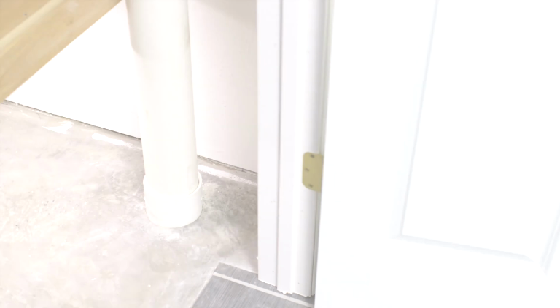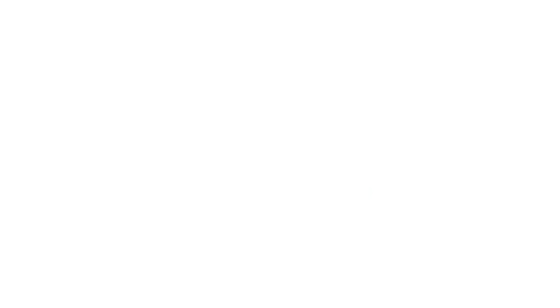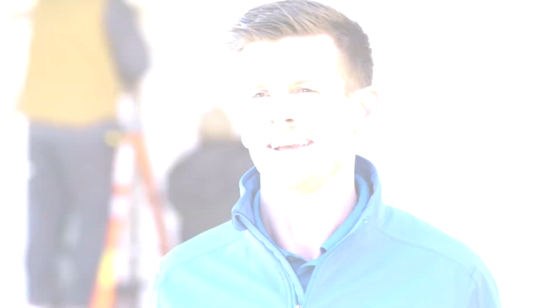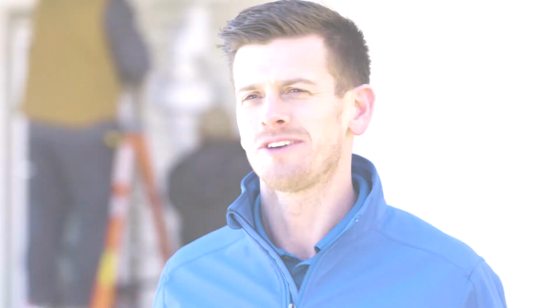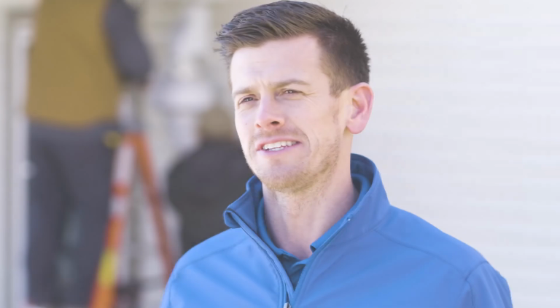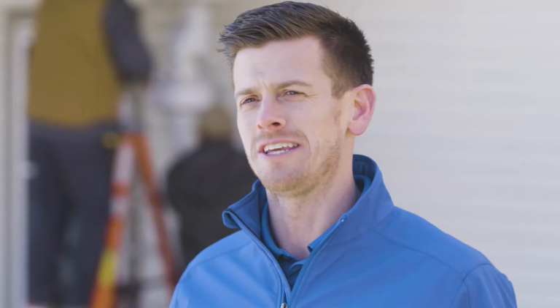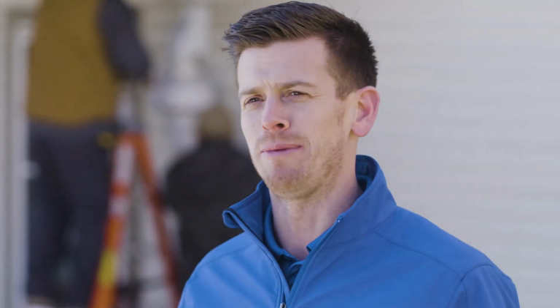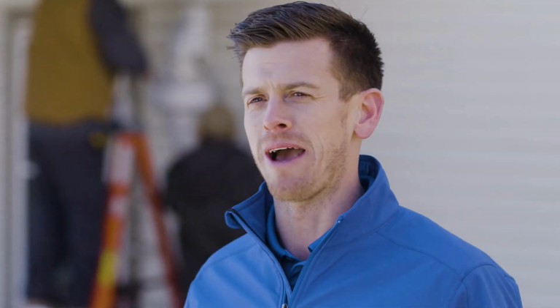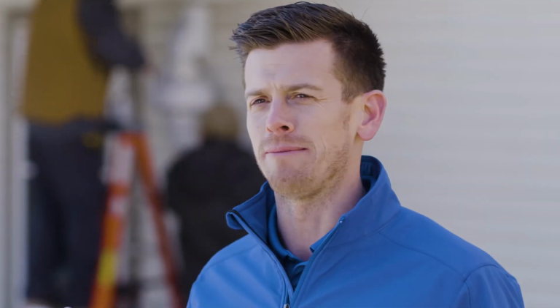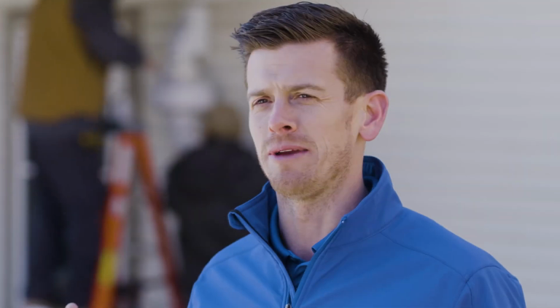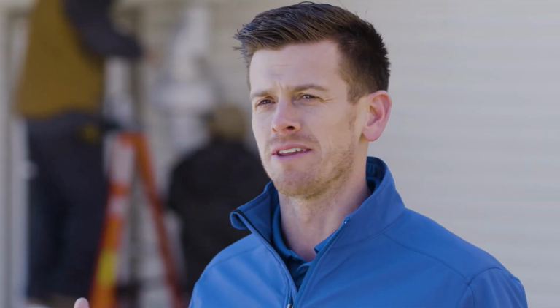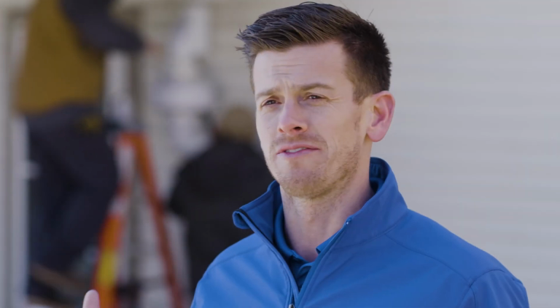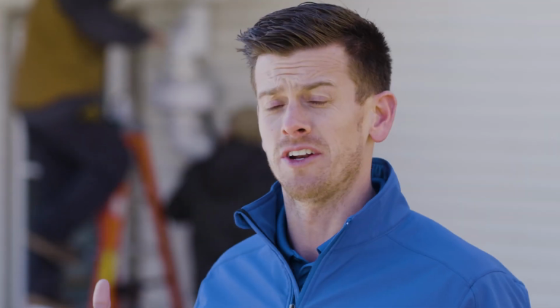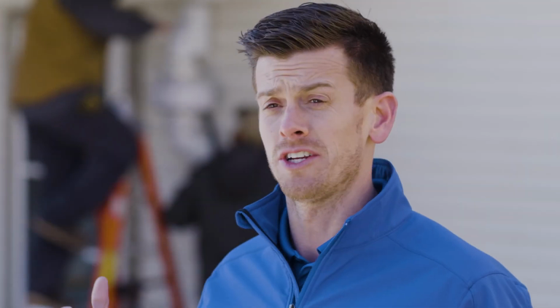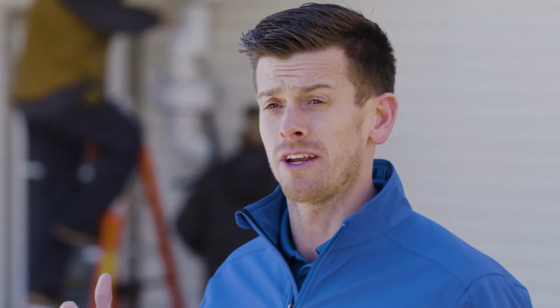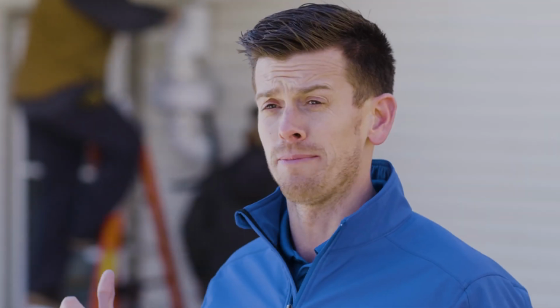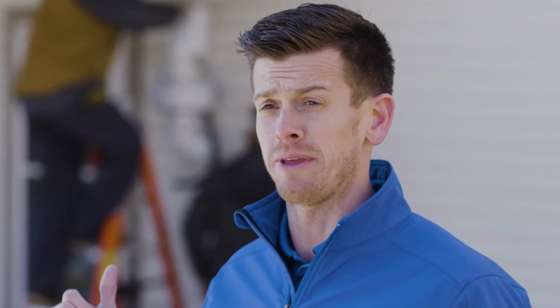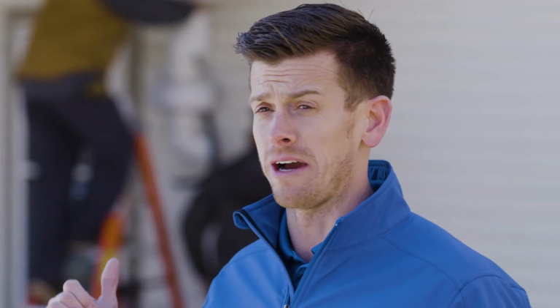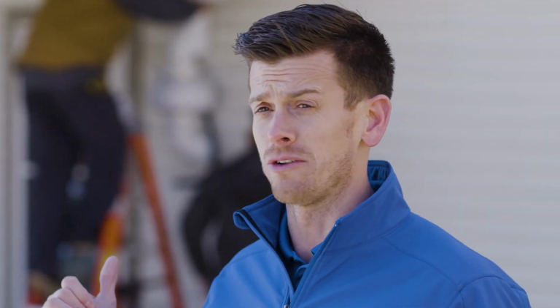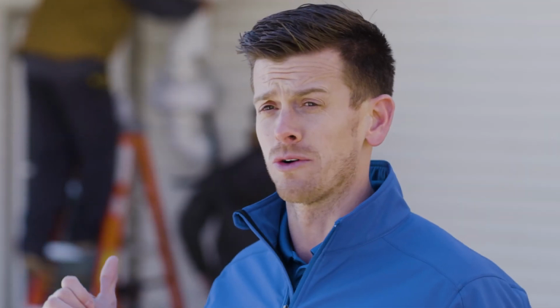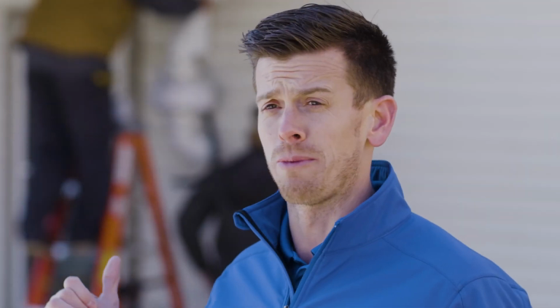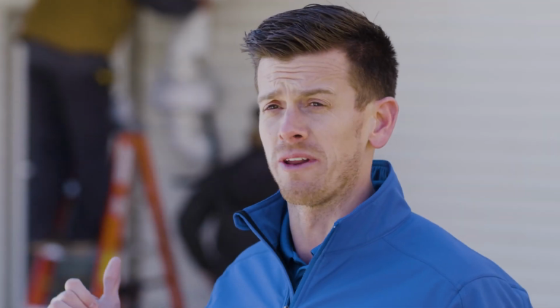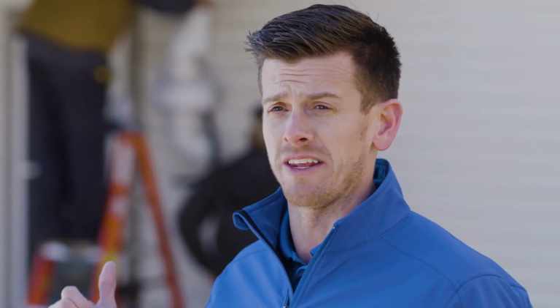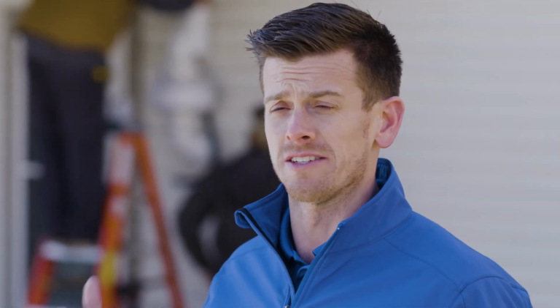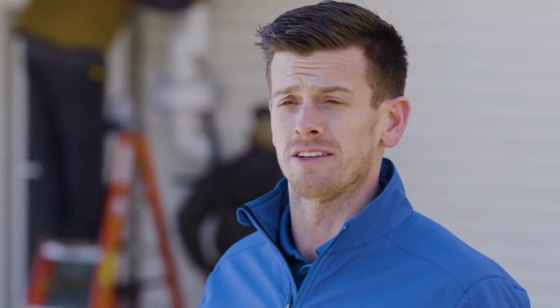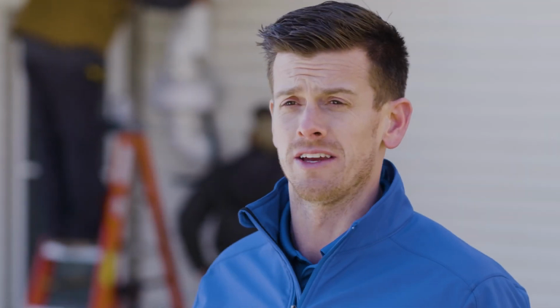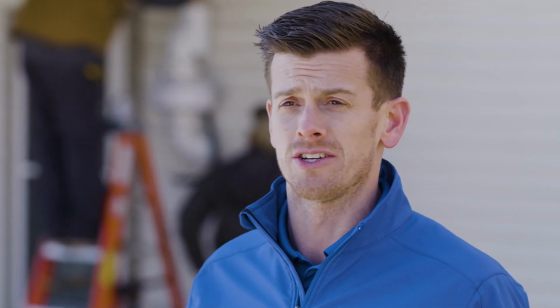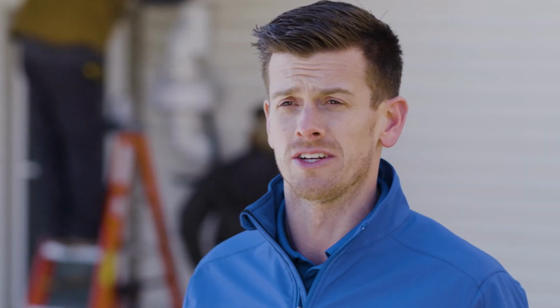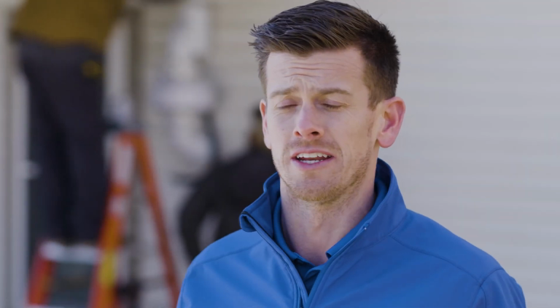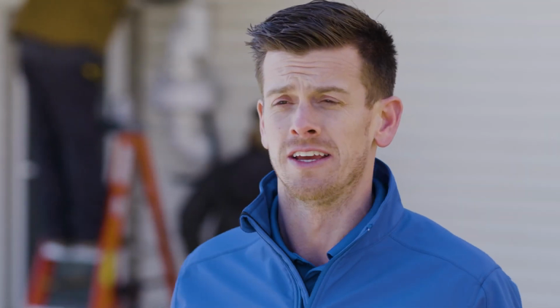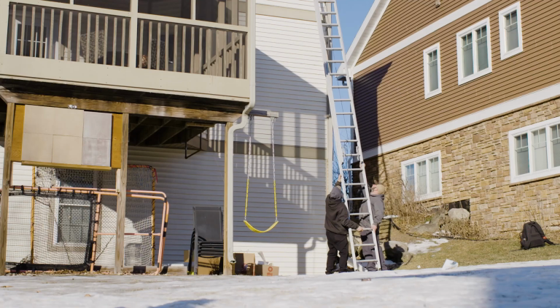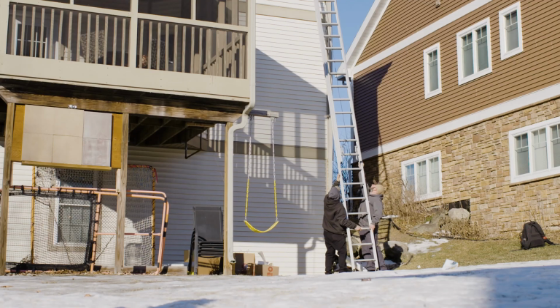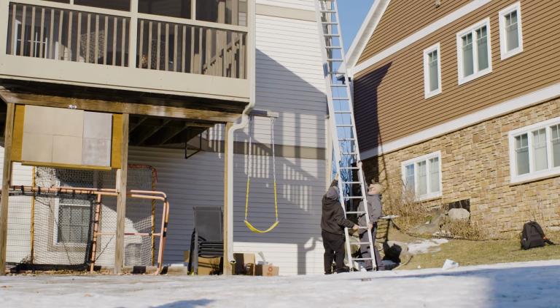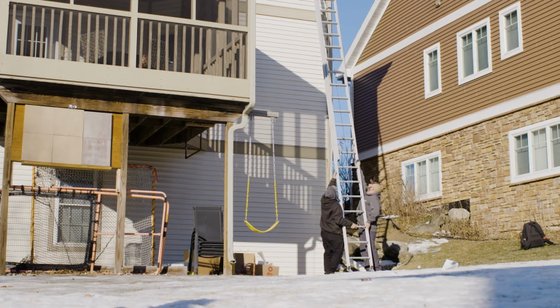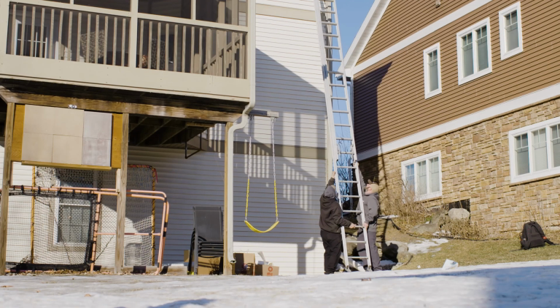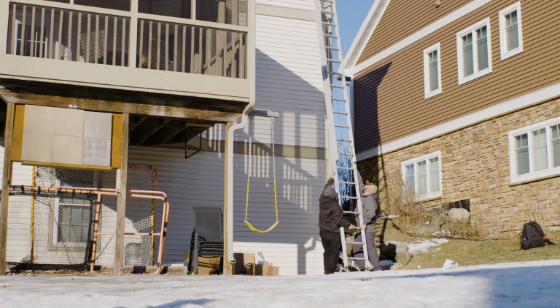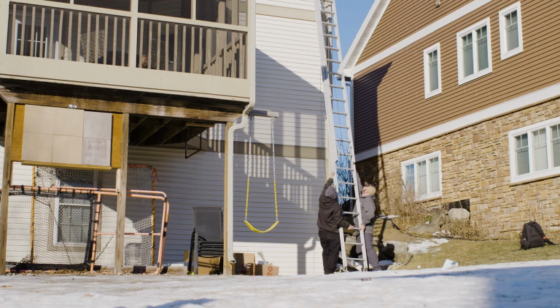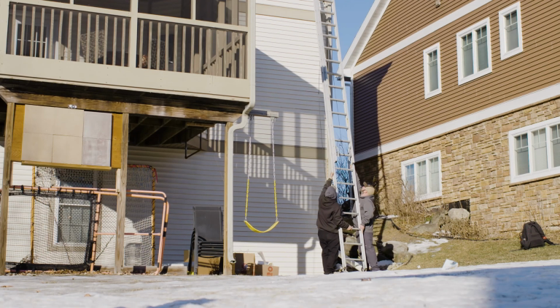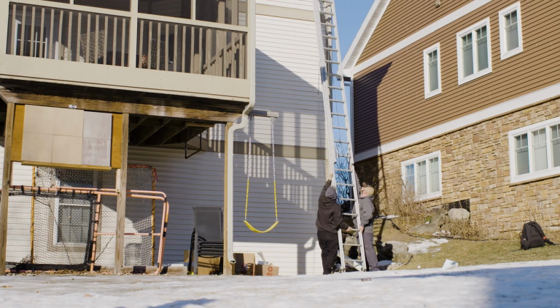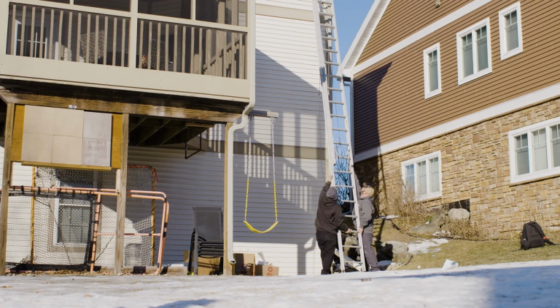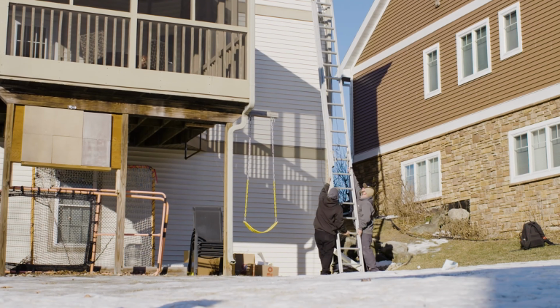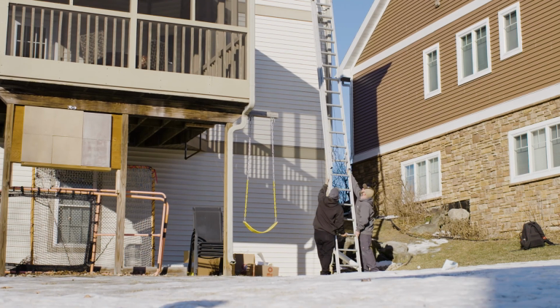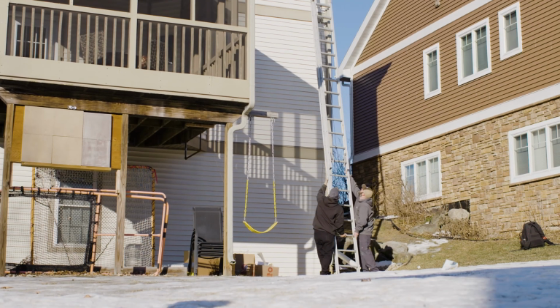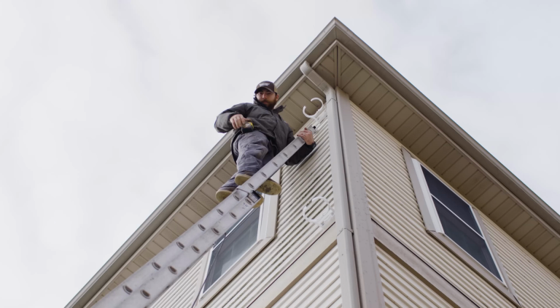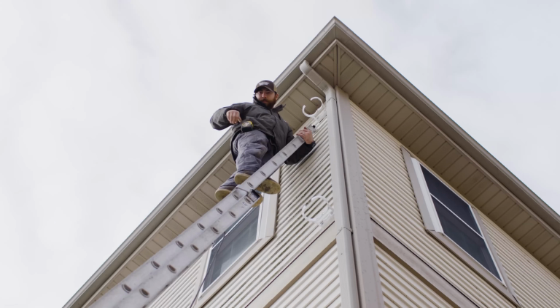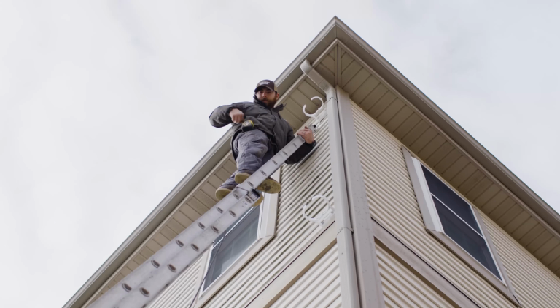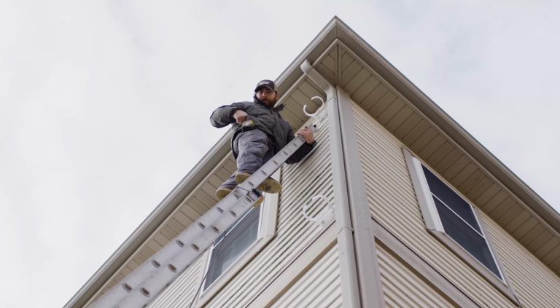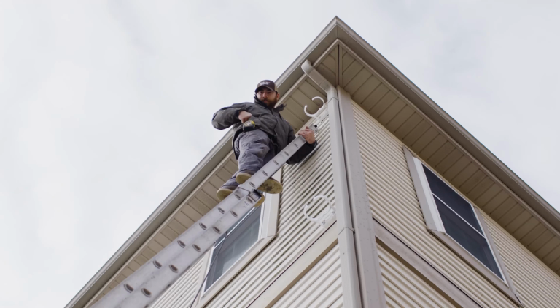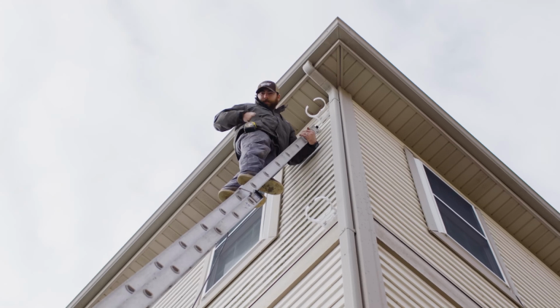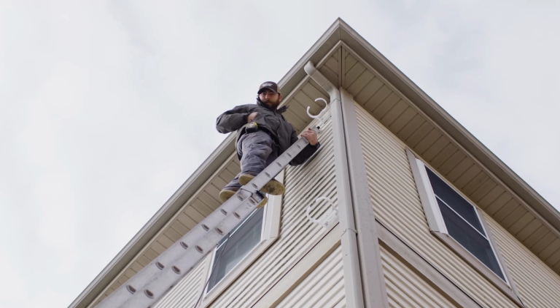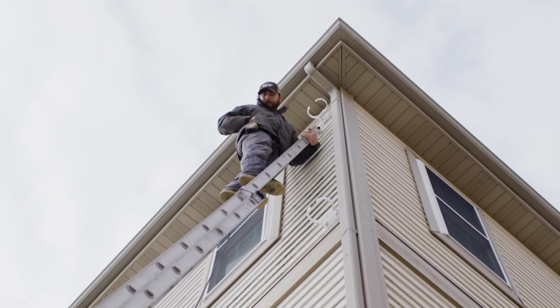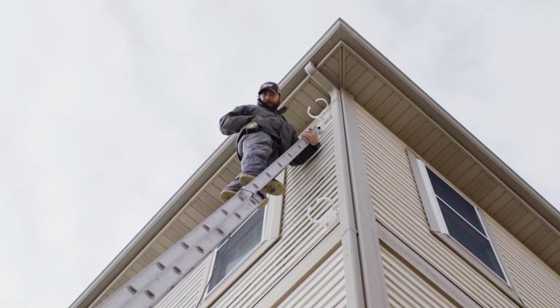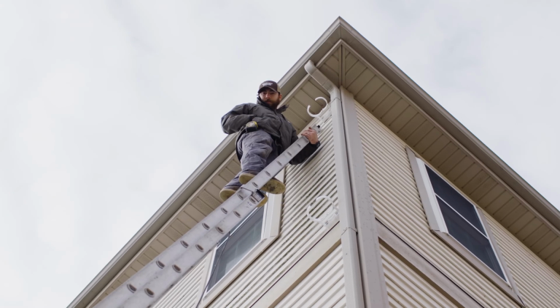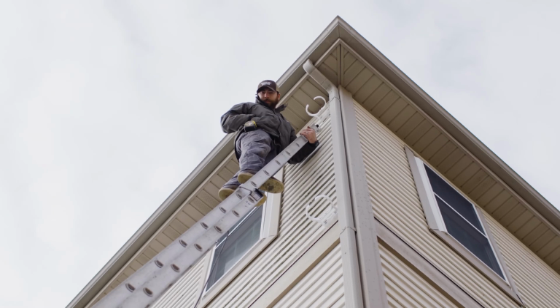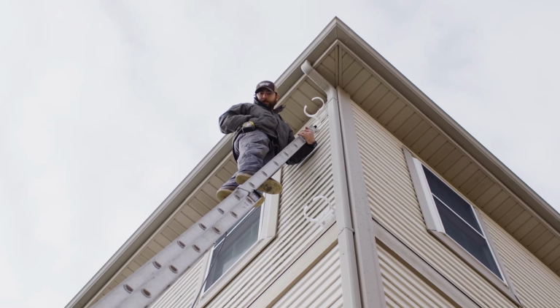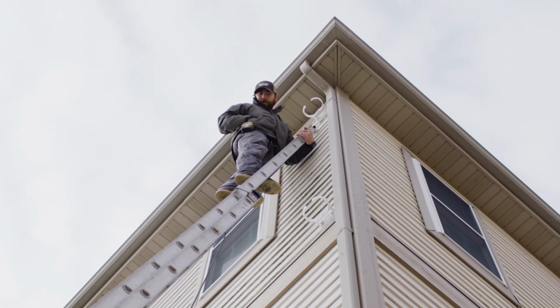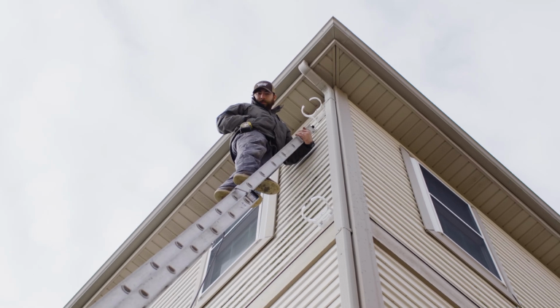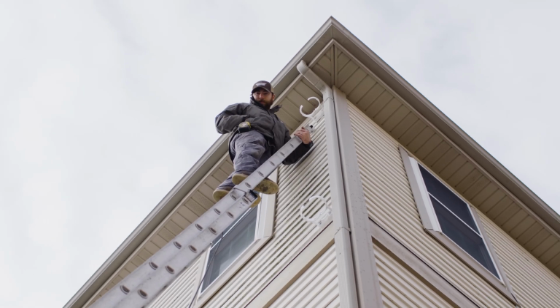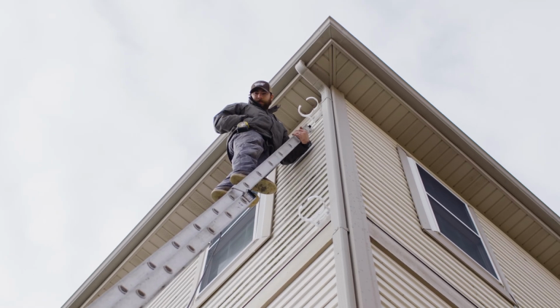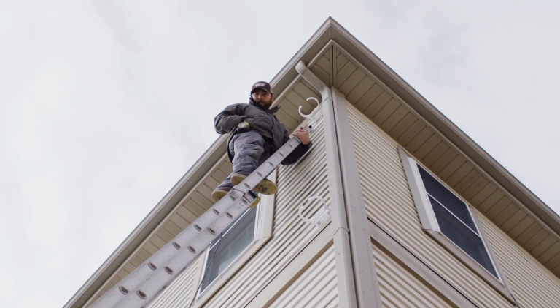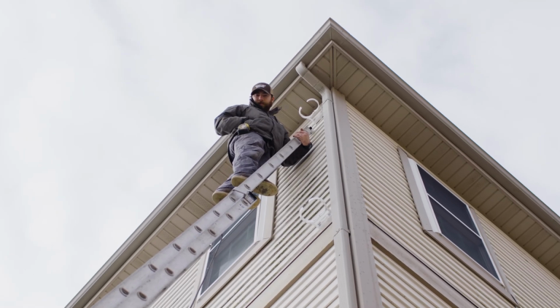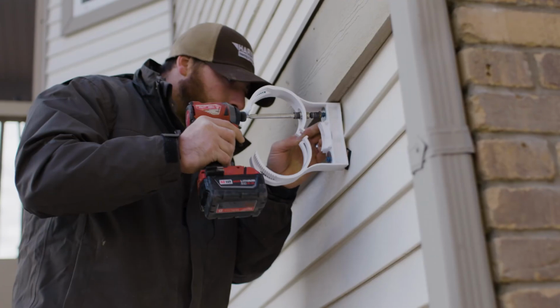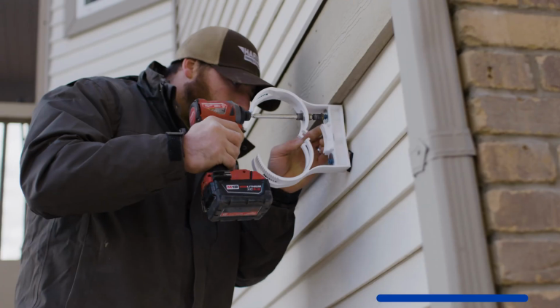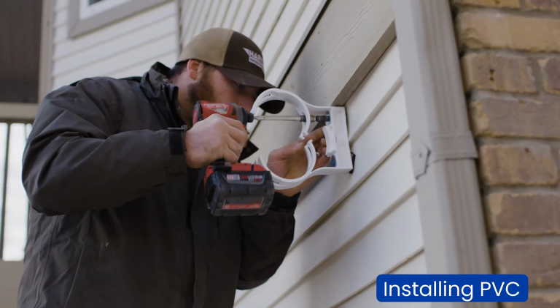As you can see behind me, they're finishing up the outdoor part of the installation, getting ready to hook it up to the exhaust part of the system above the roof line.